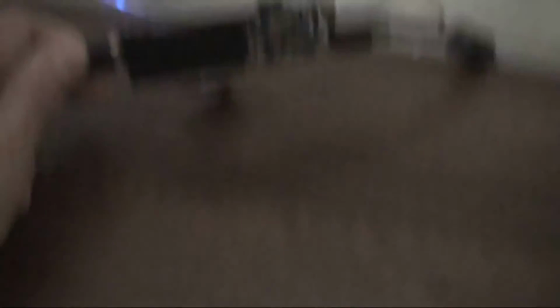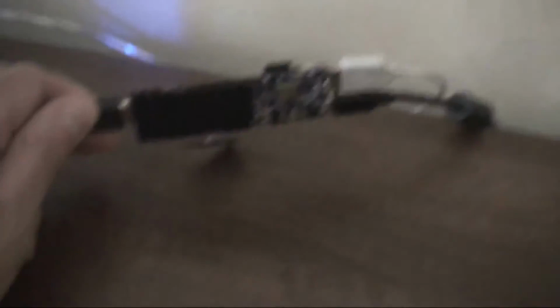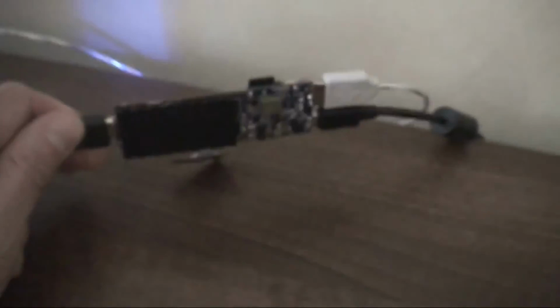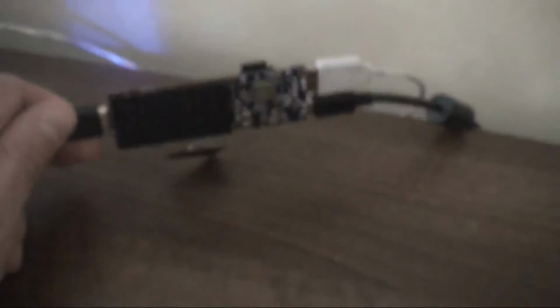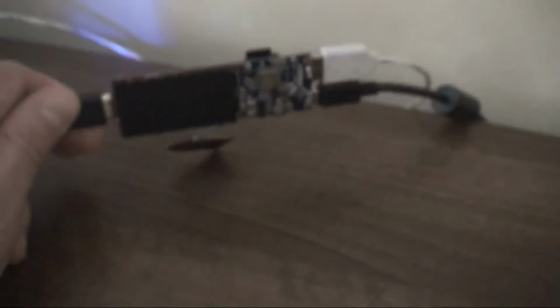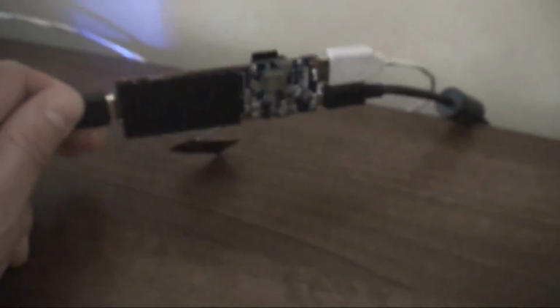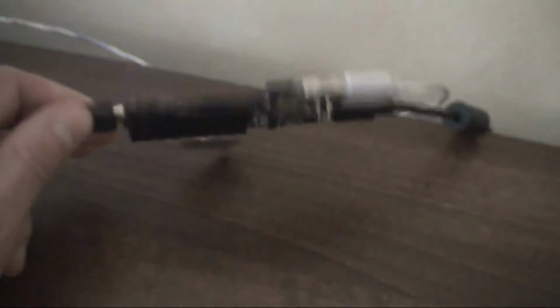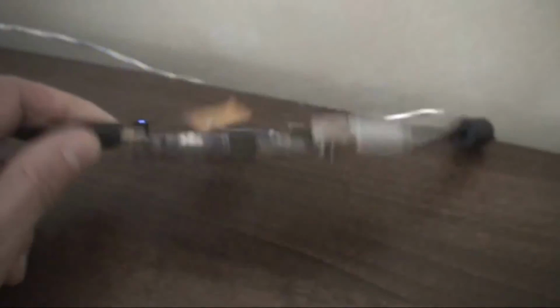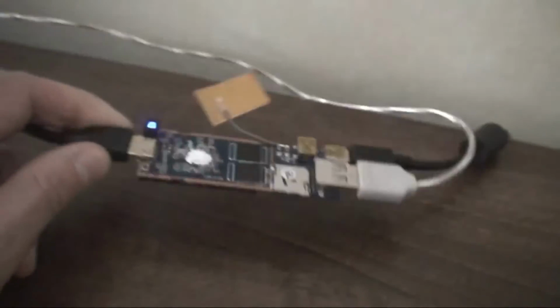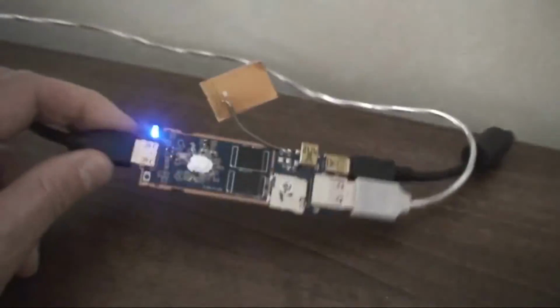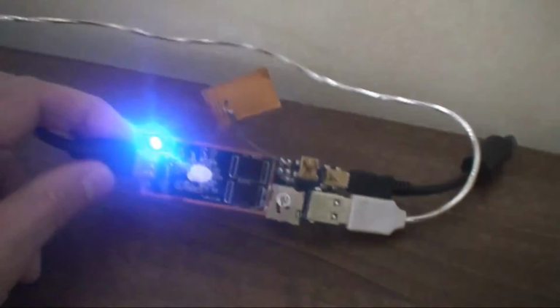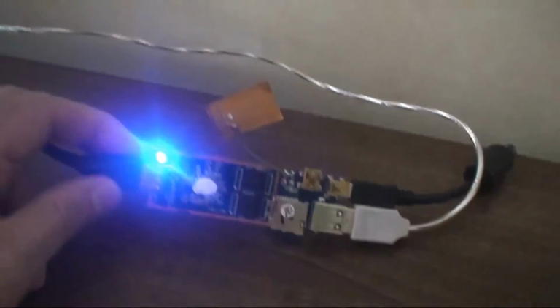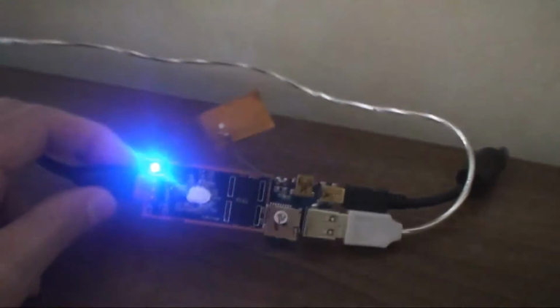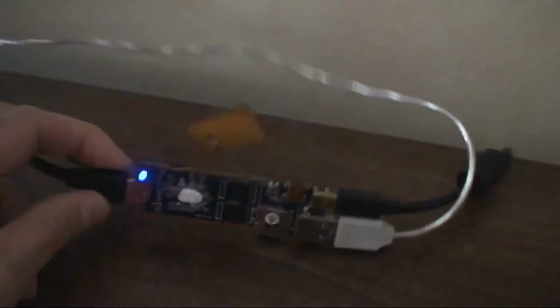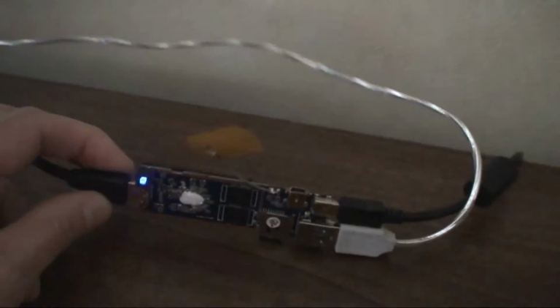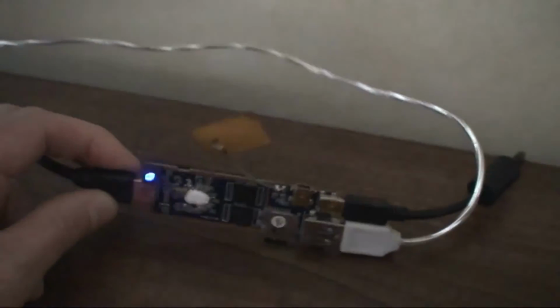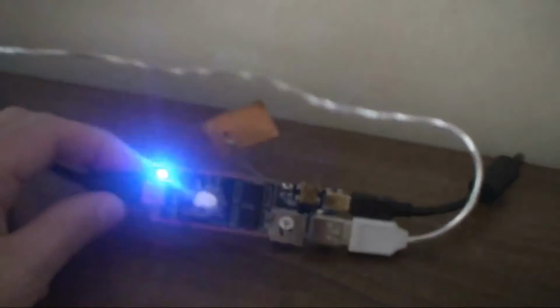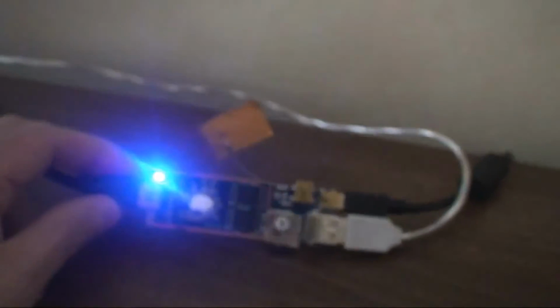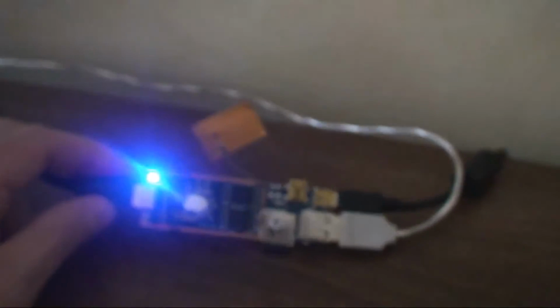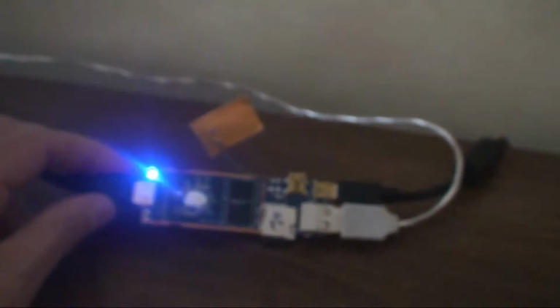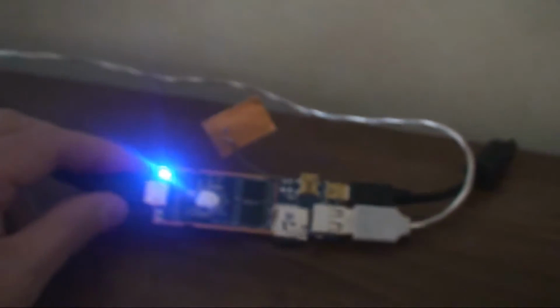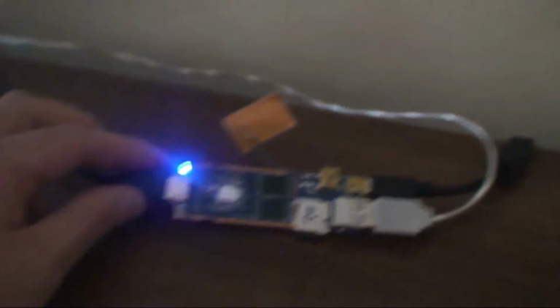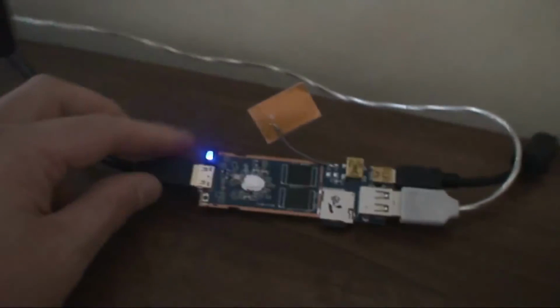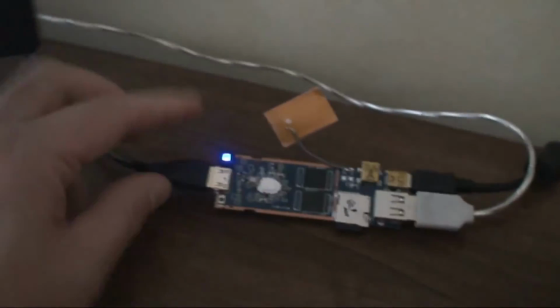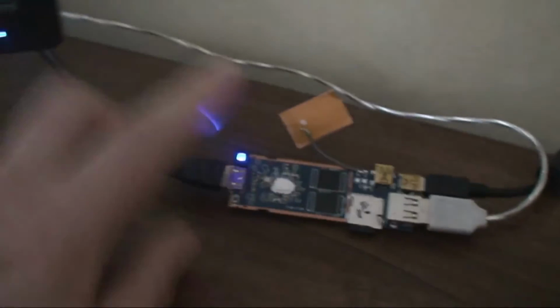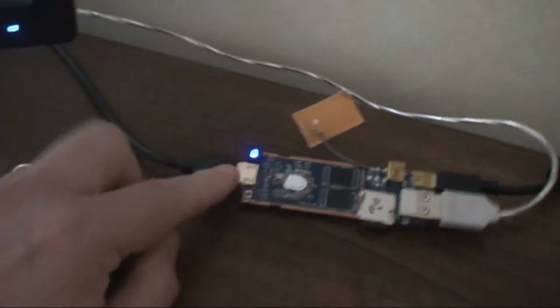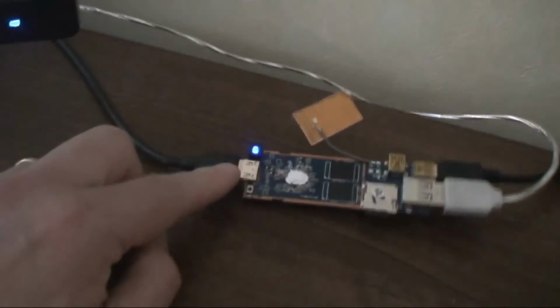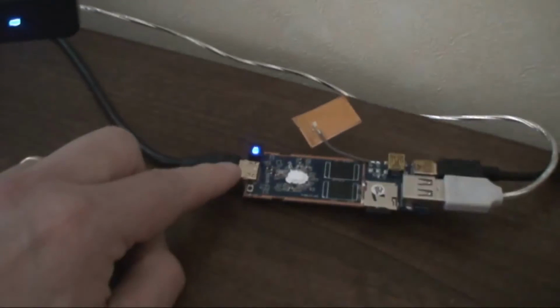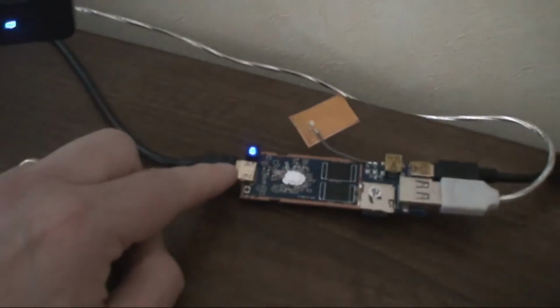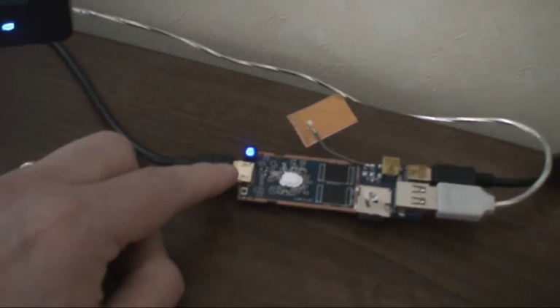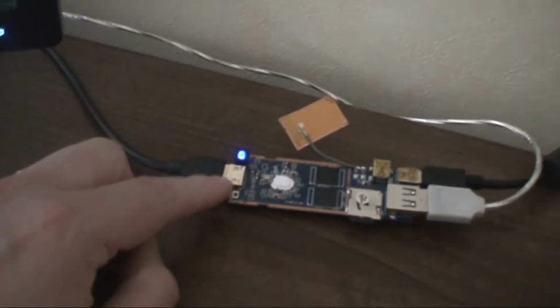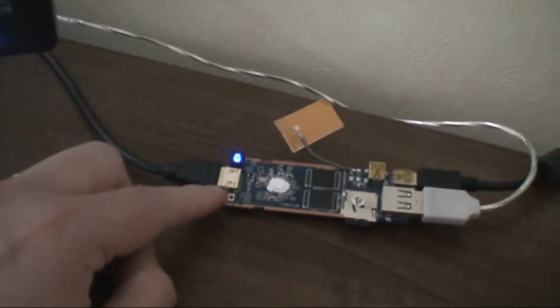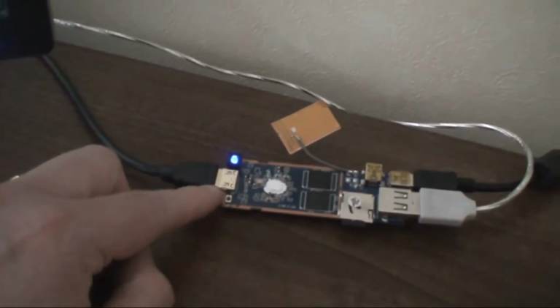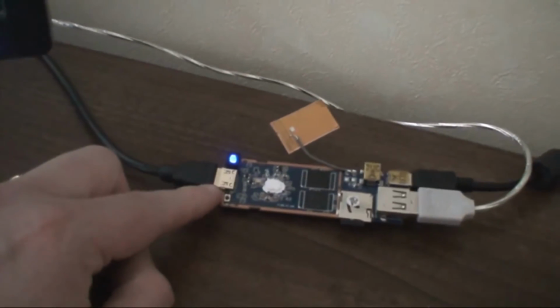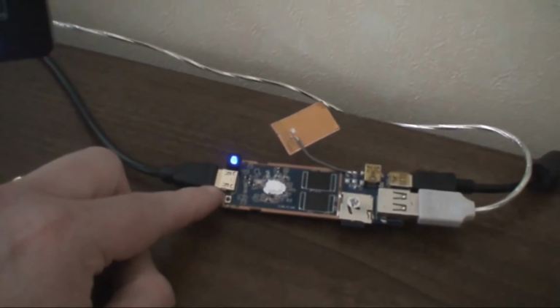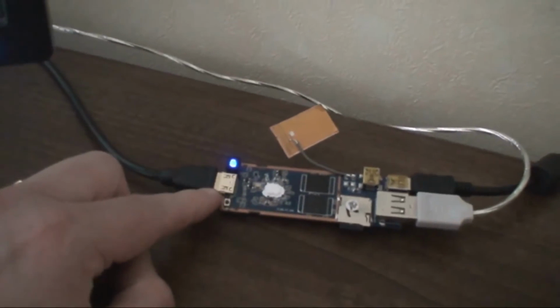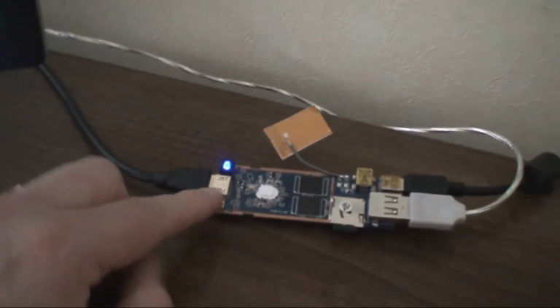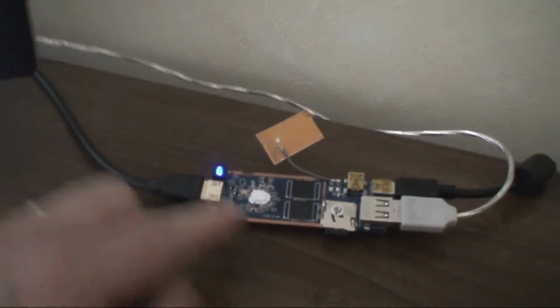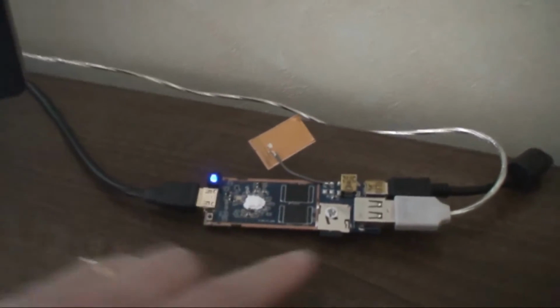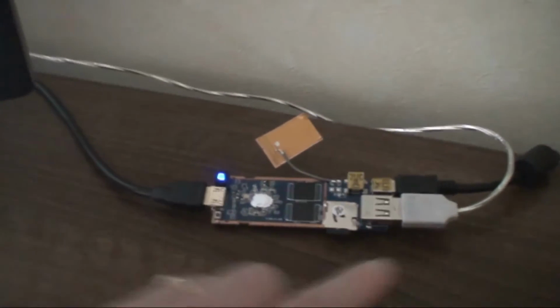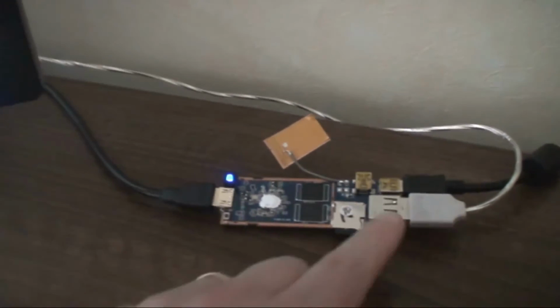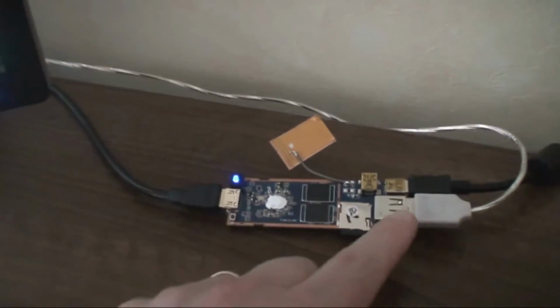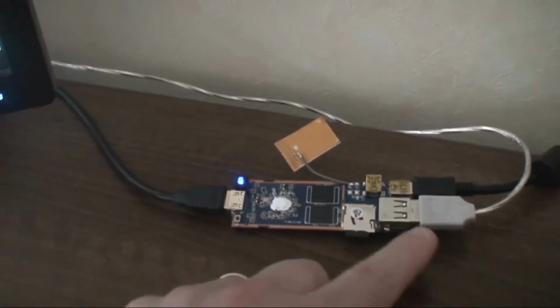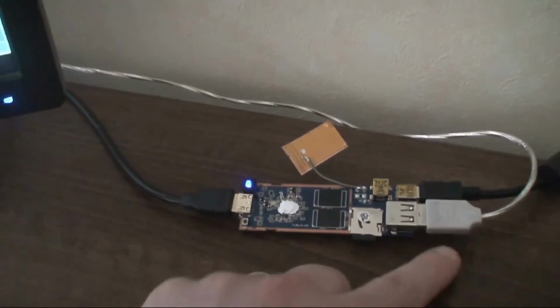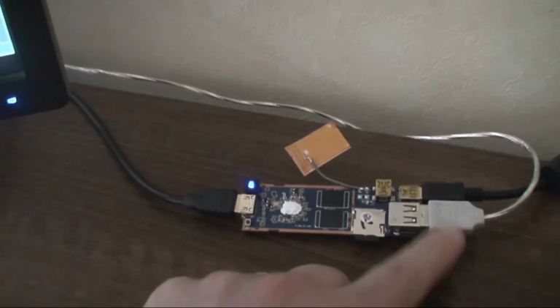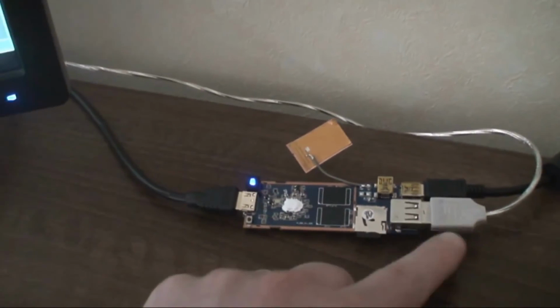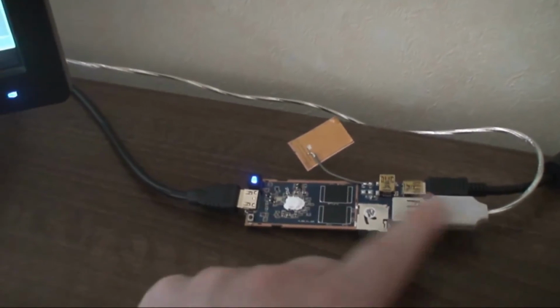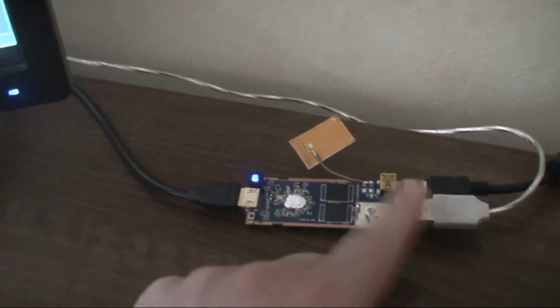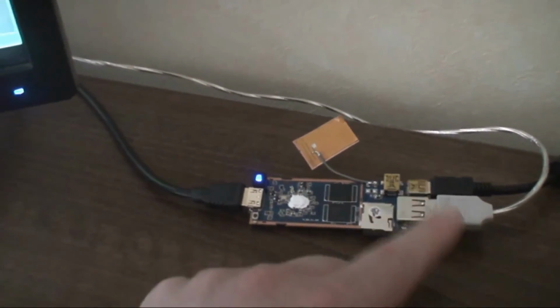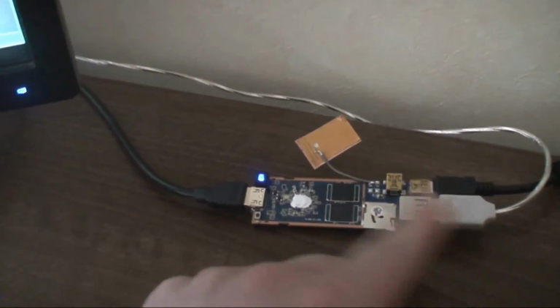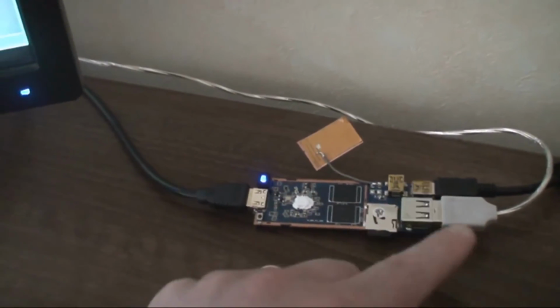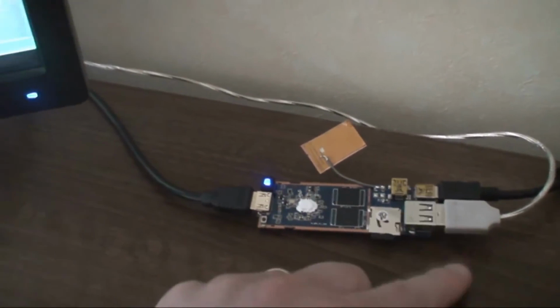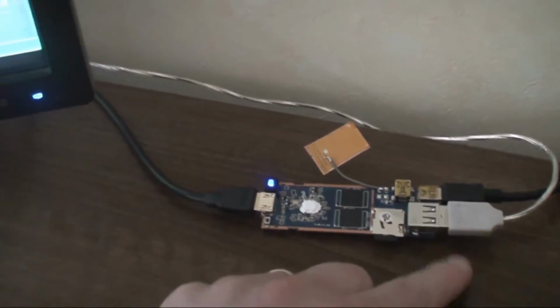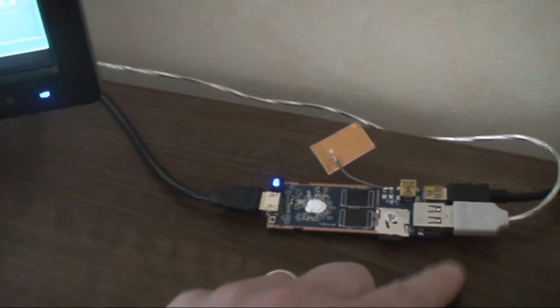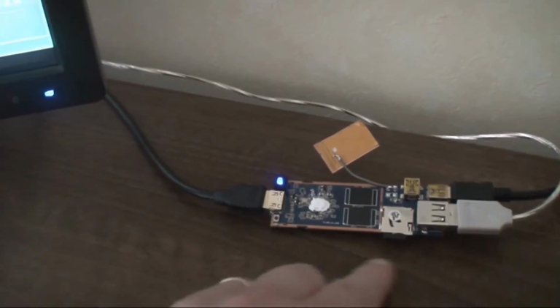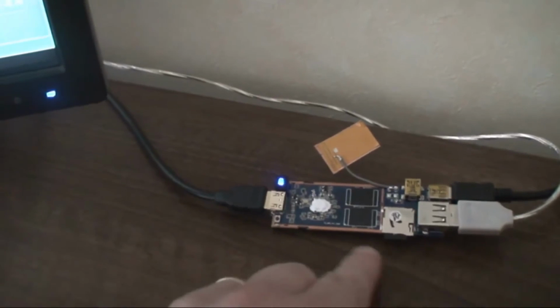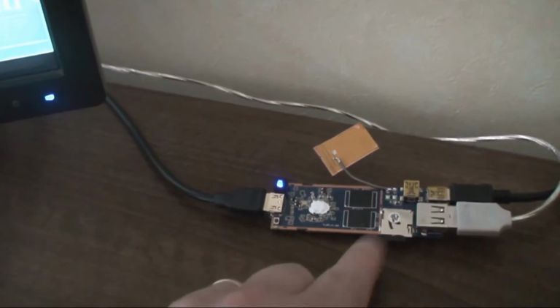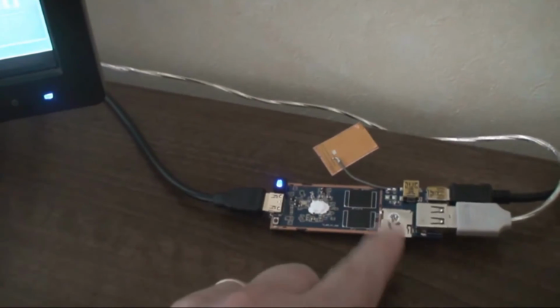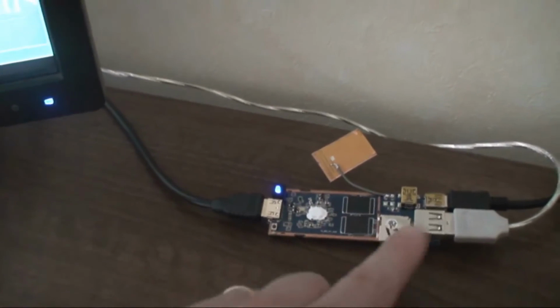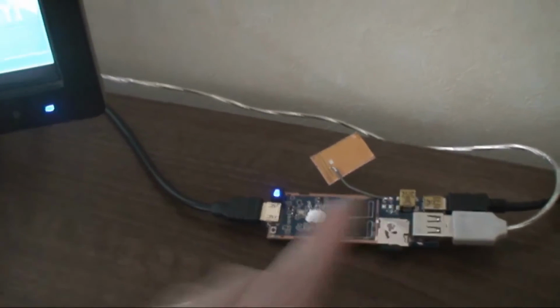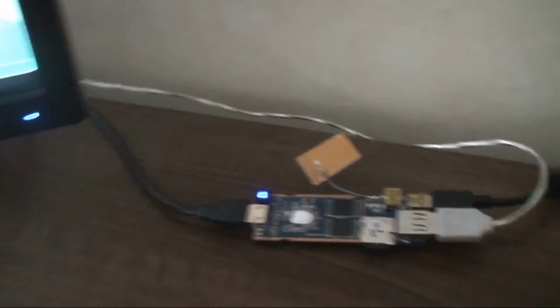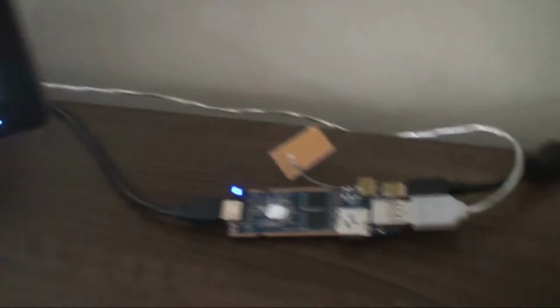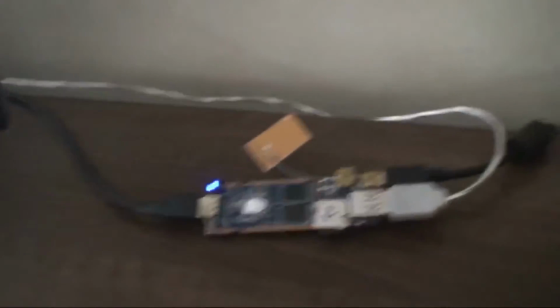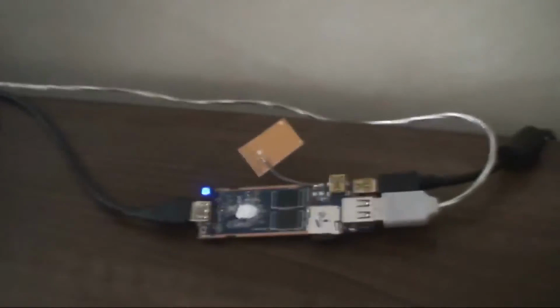And this thing is tiny. HDMI out there, and you've got power and USB inputs and SD card — things like that.